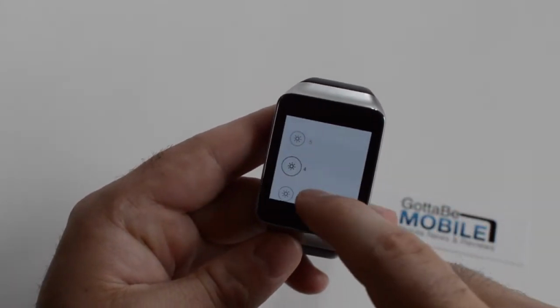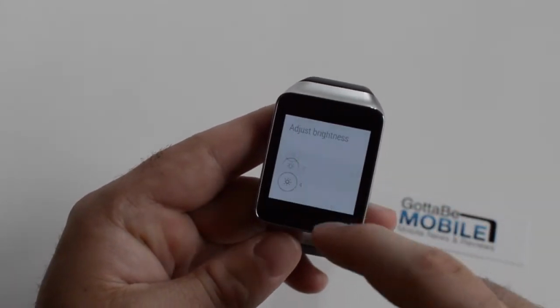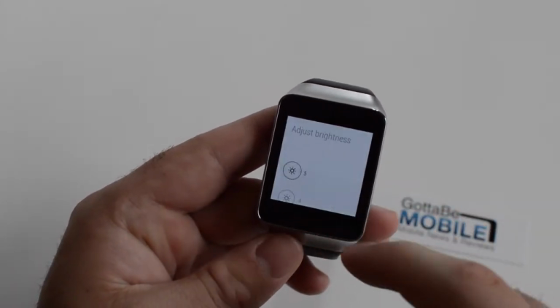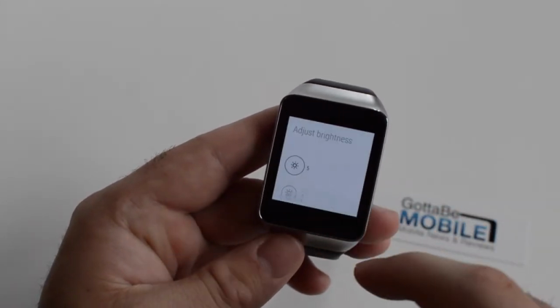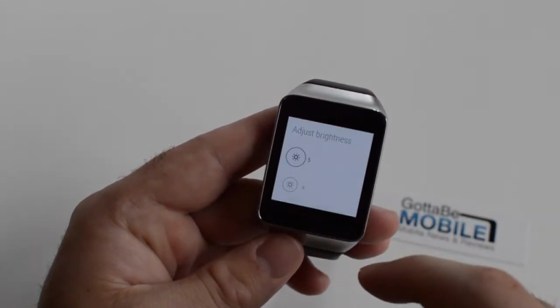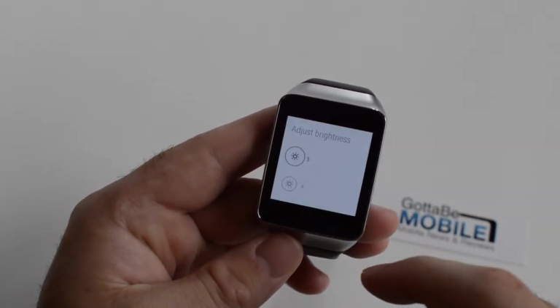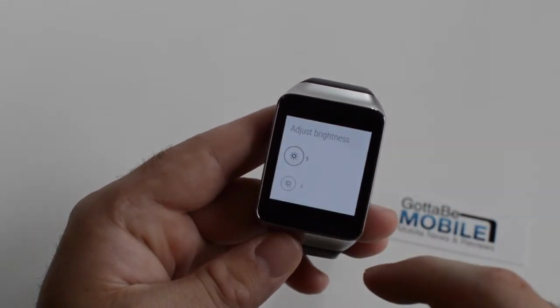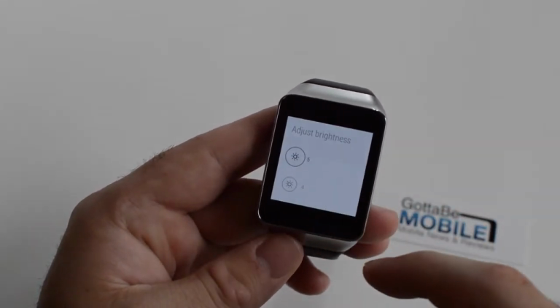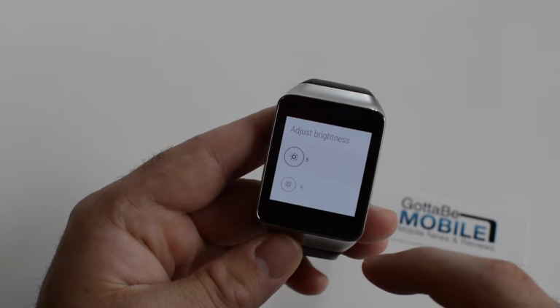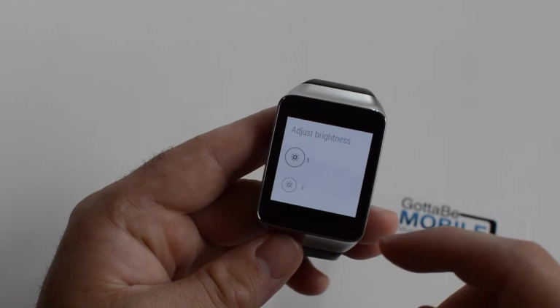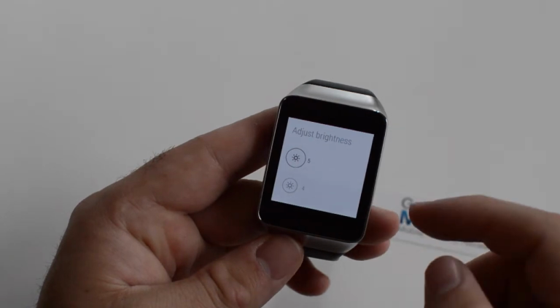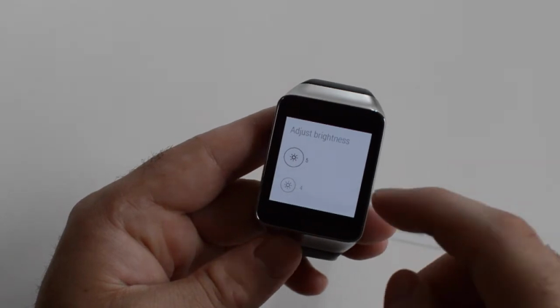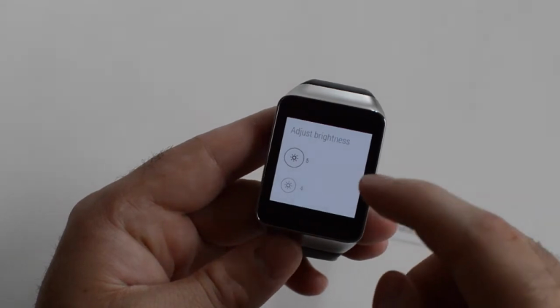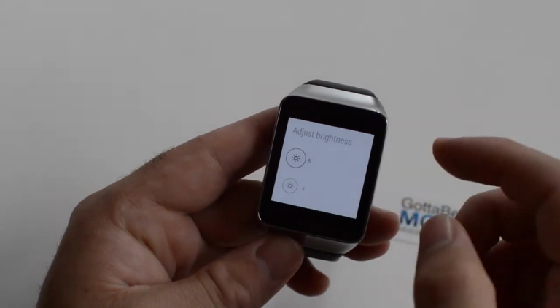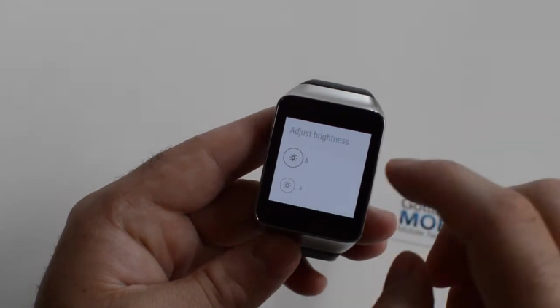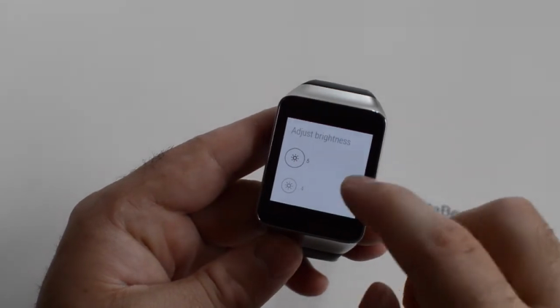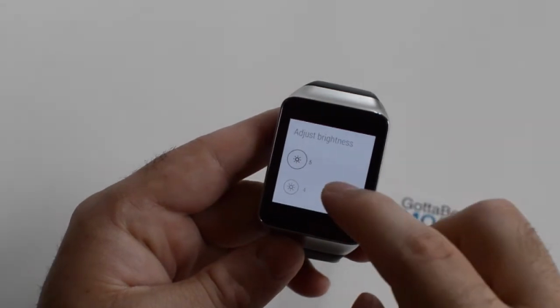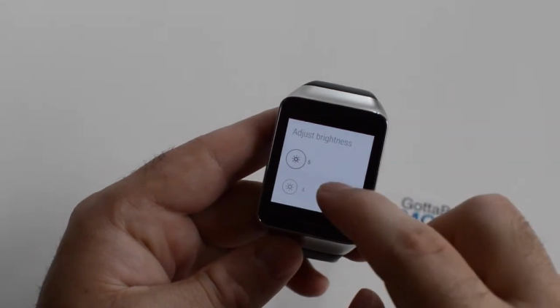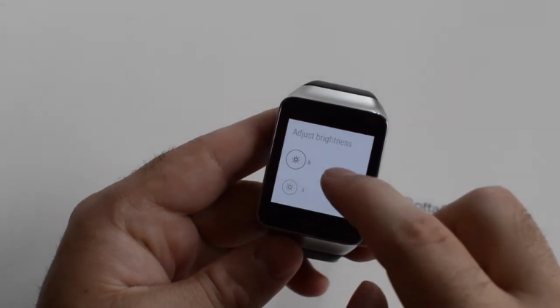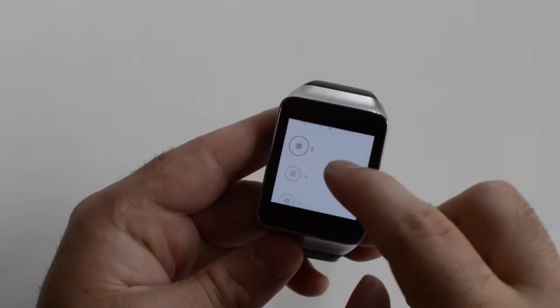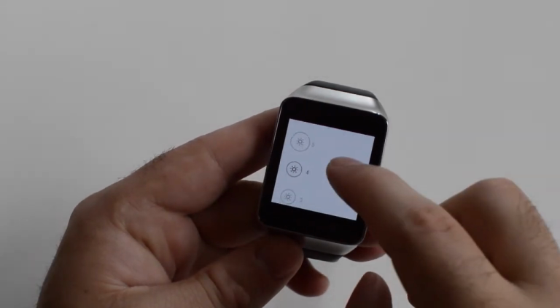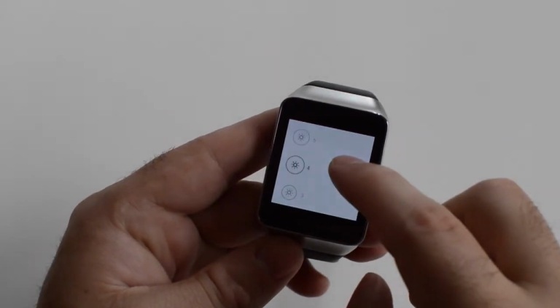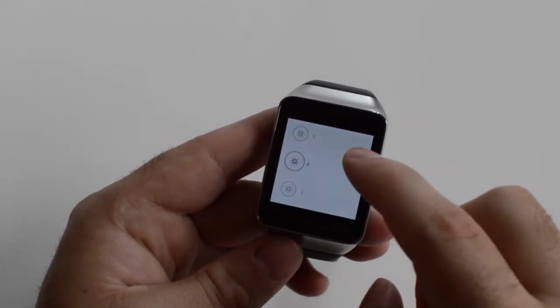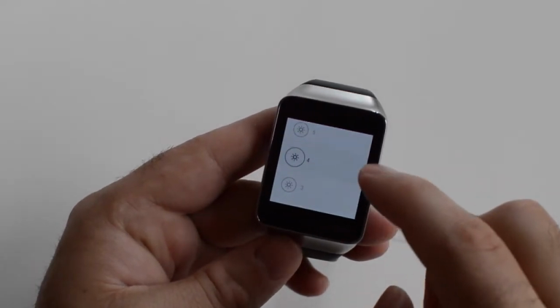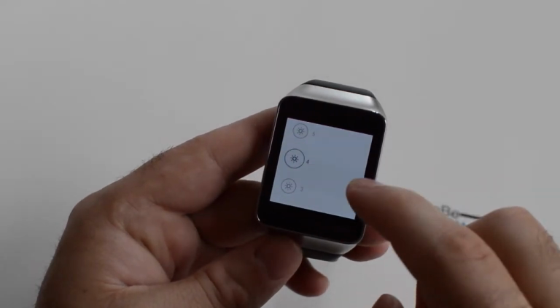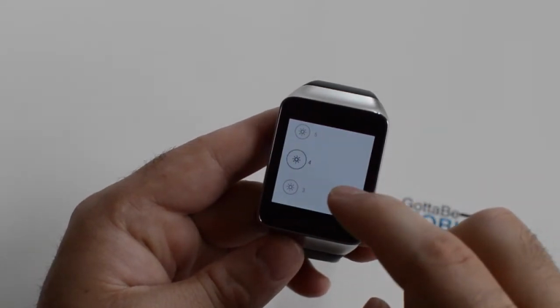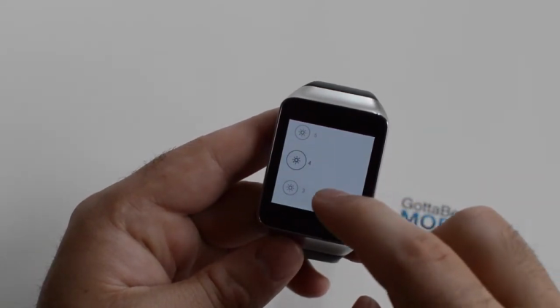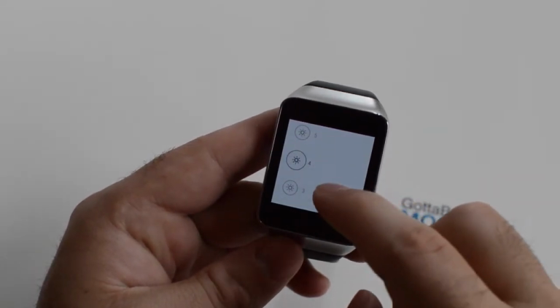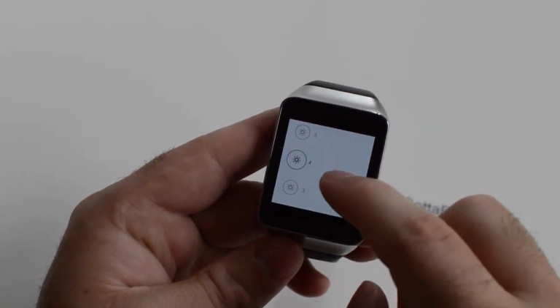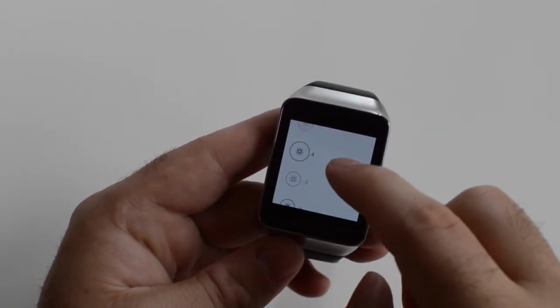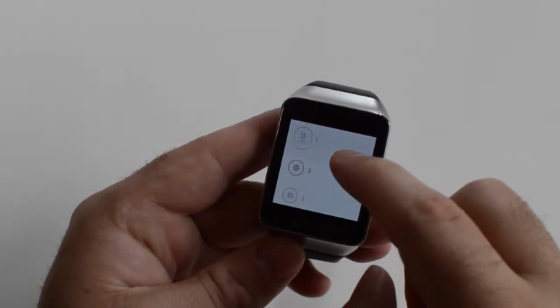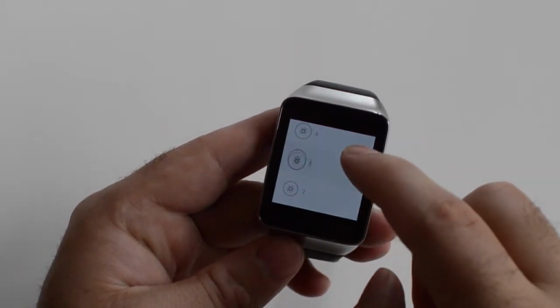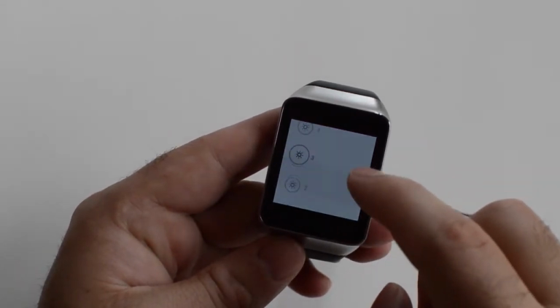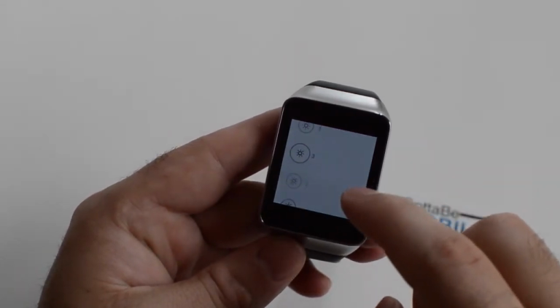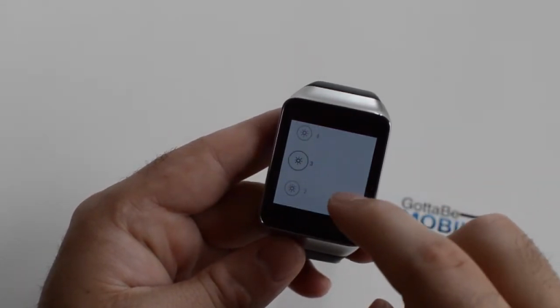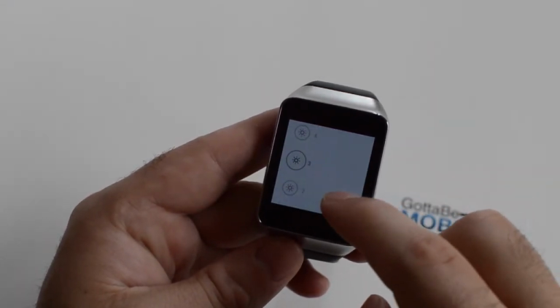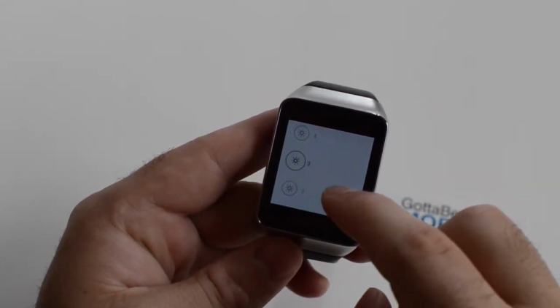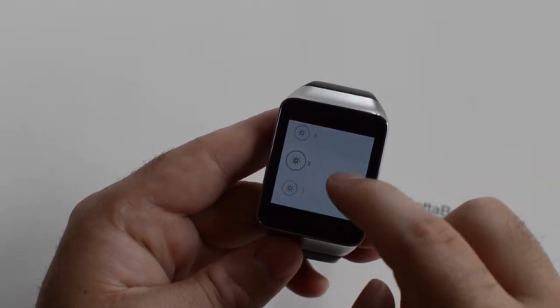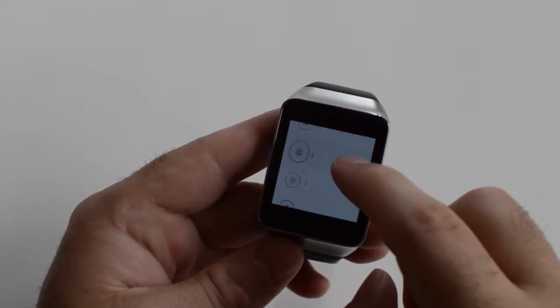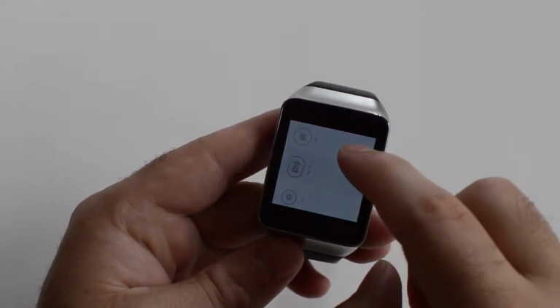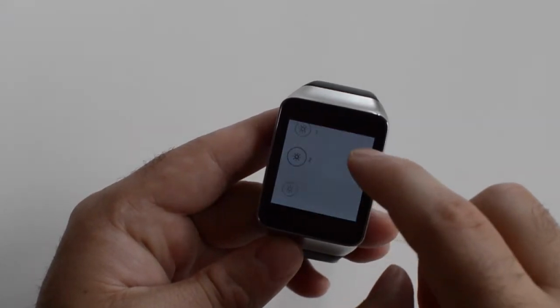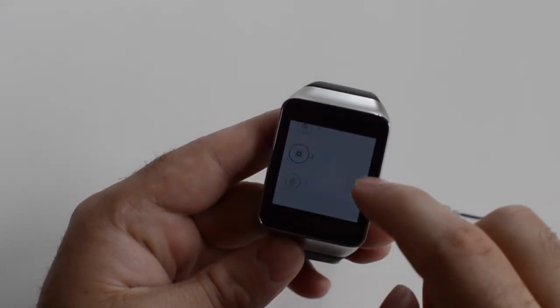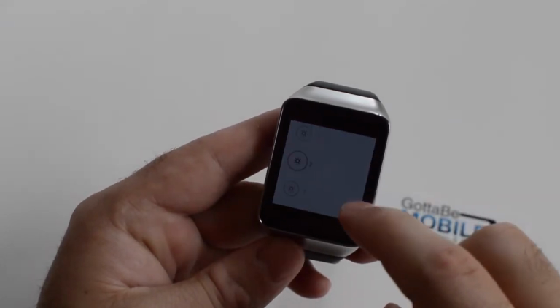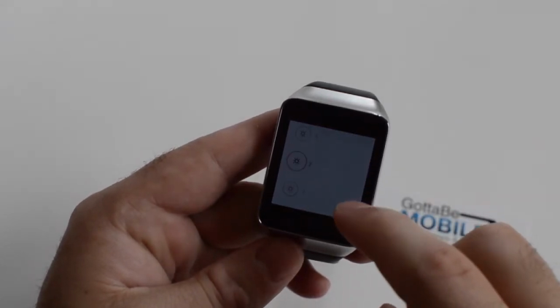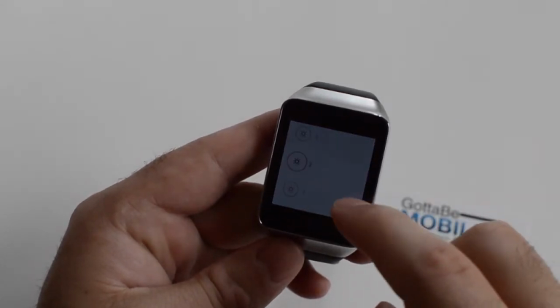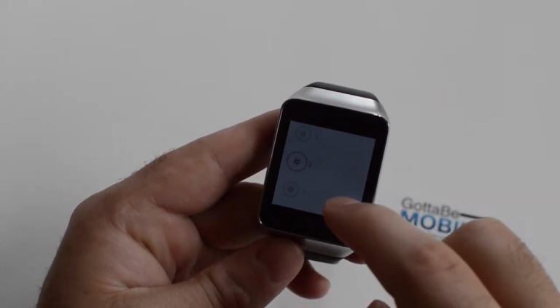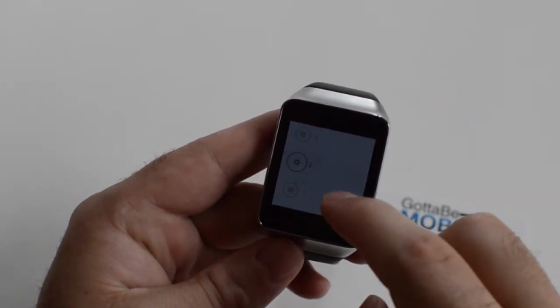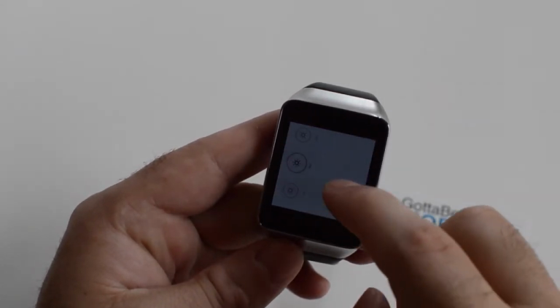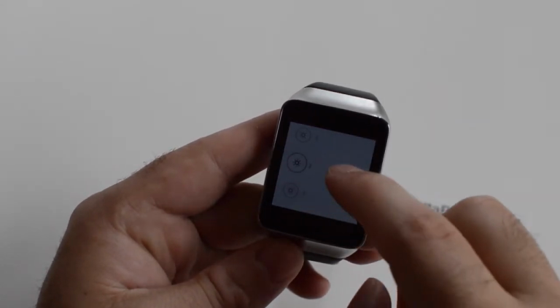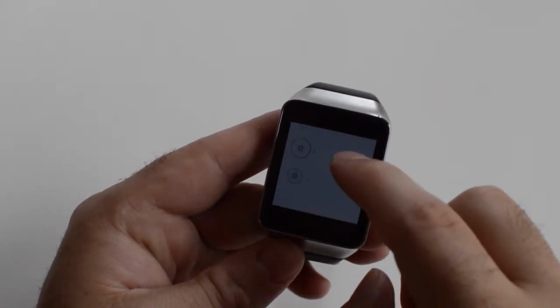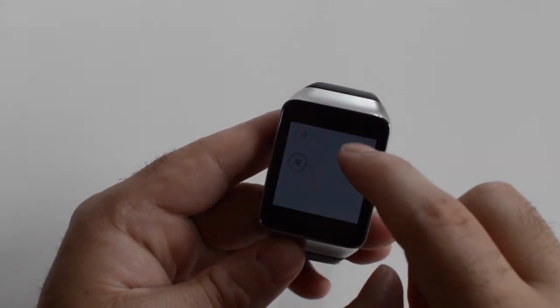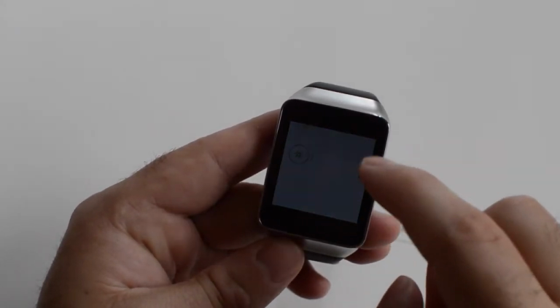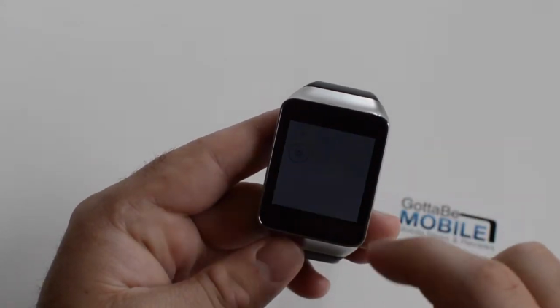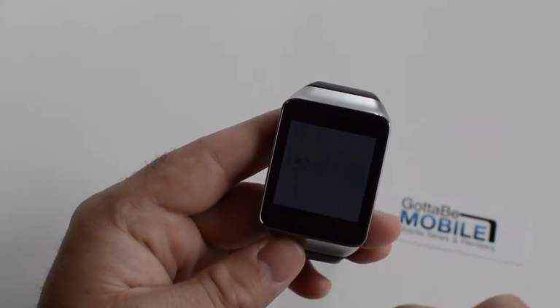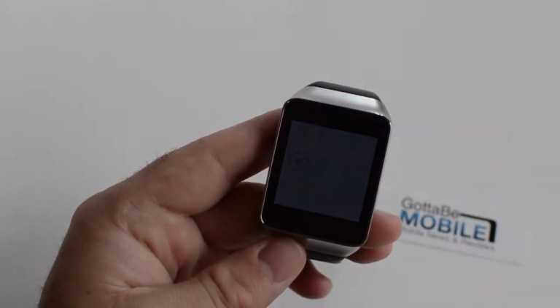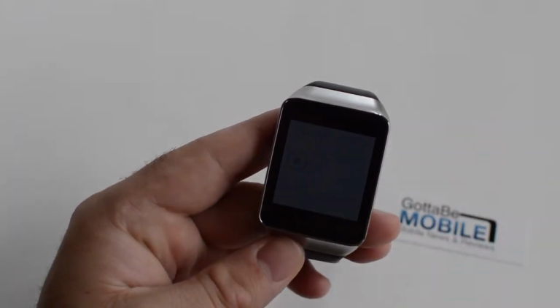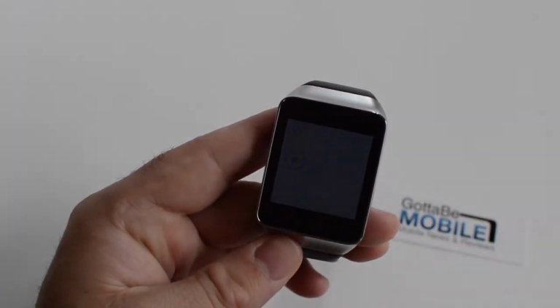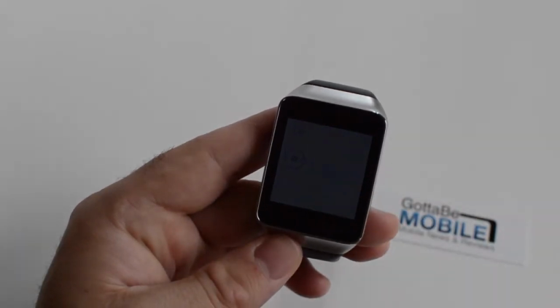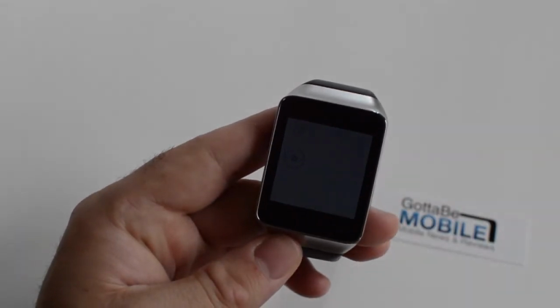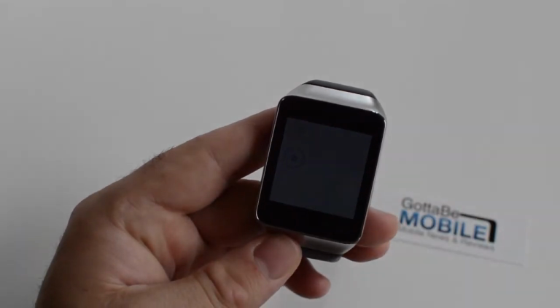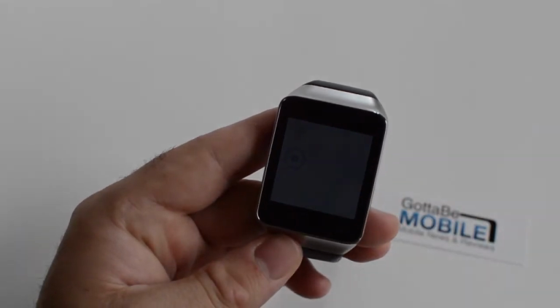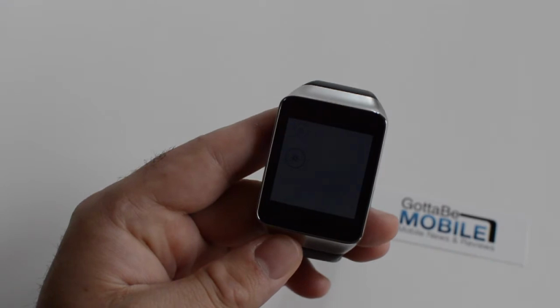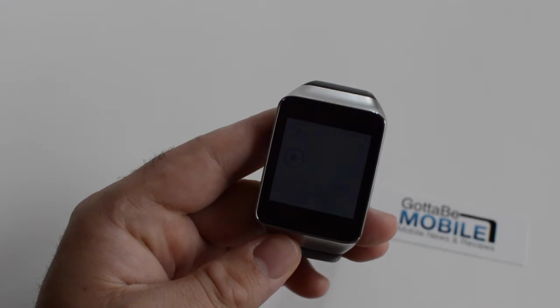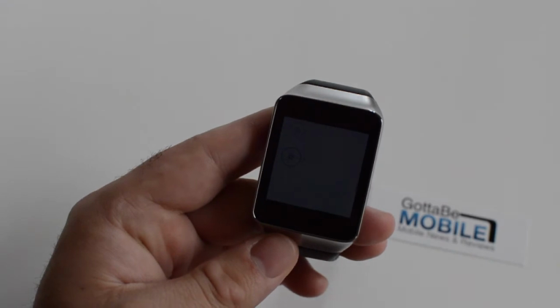Now from here, I don't know if you can see it on screen, but there's a five, four, three, two, and one.